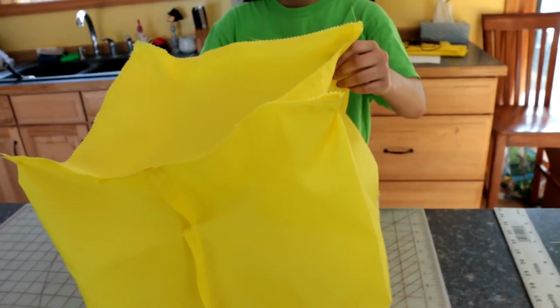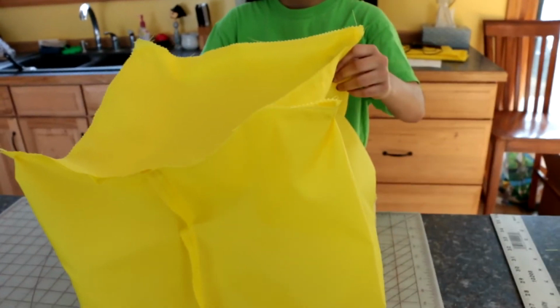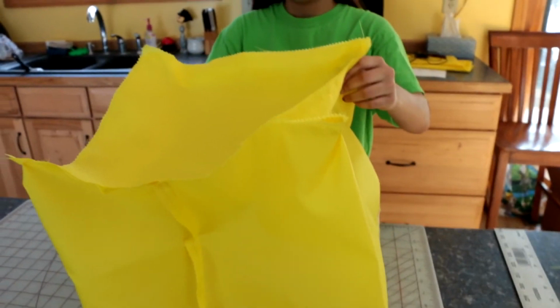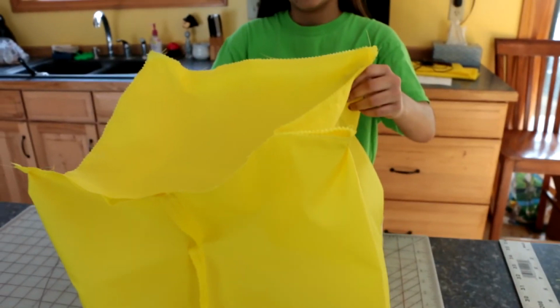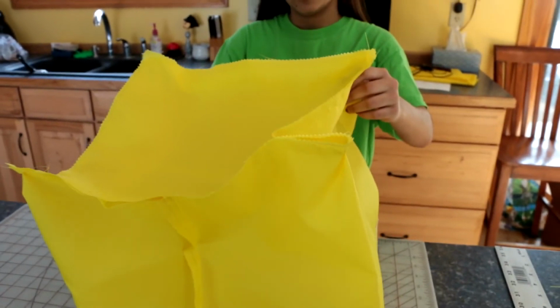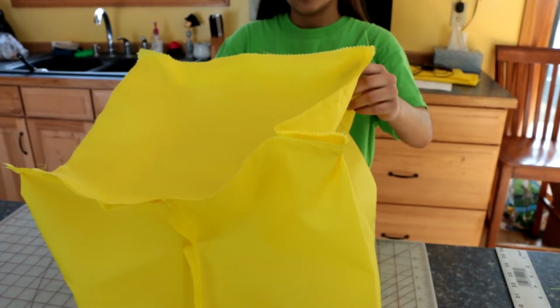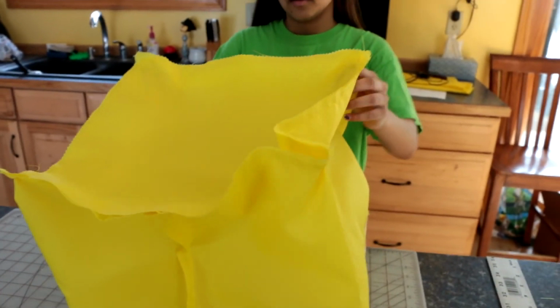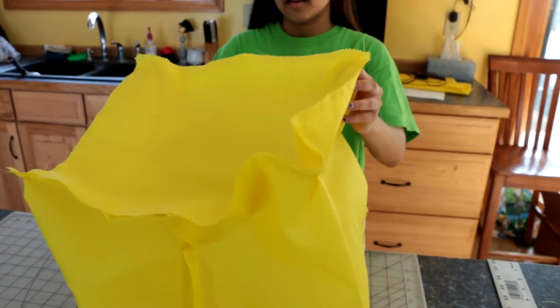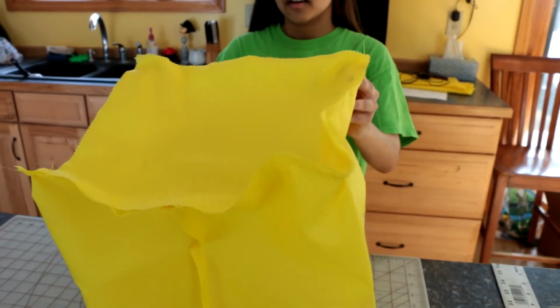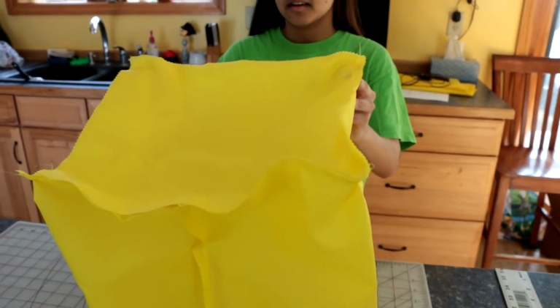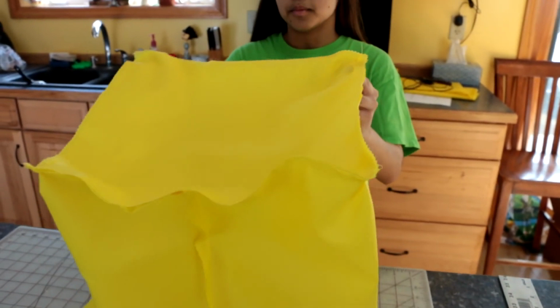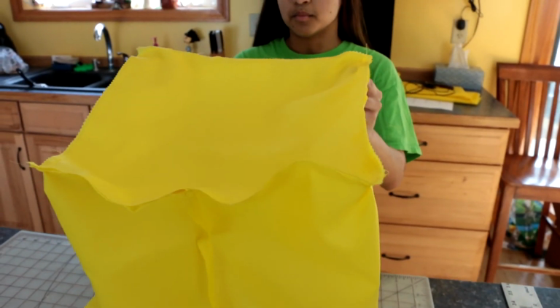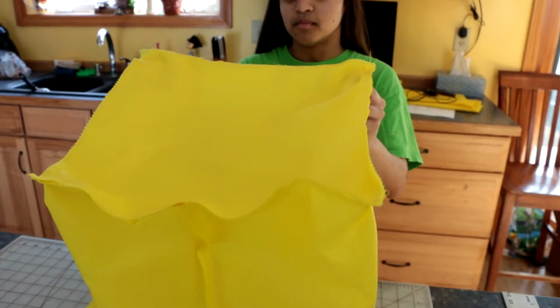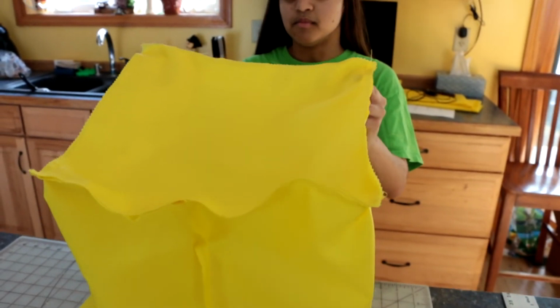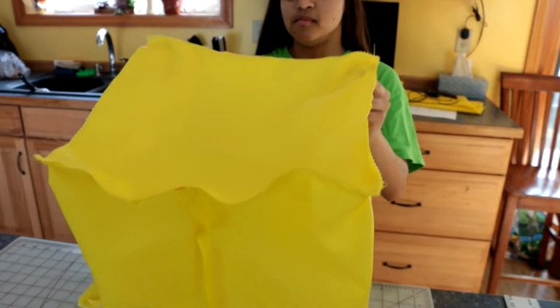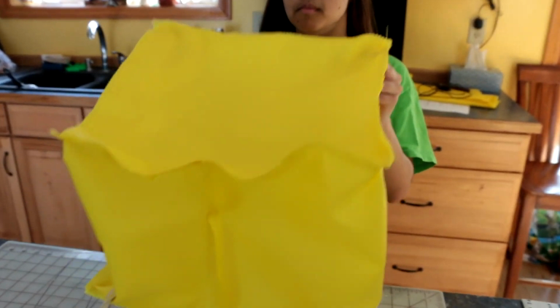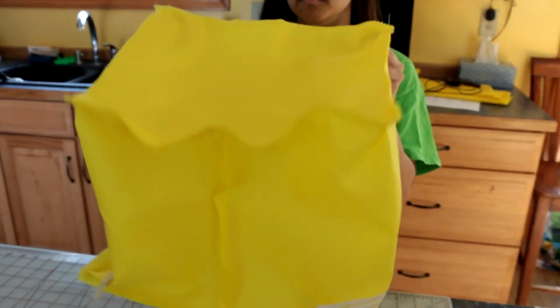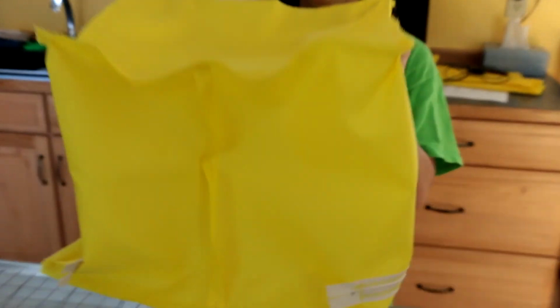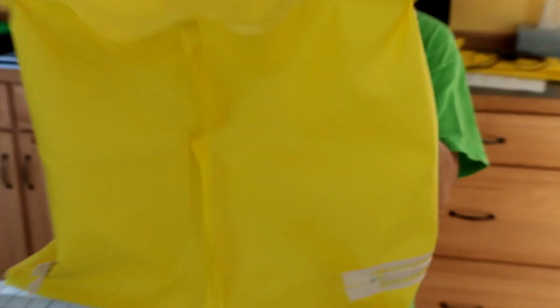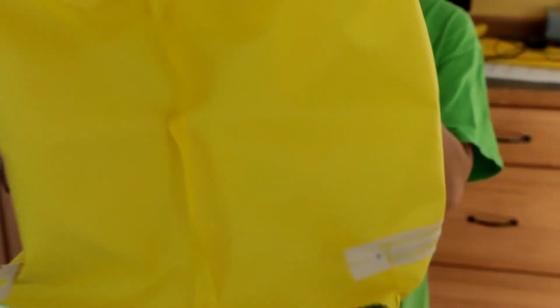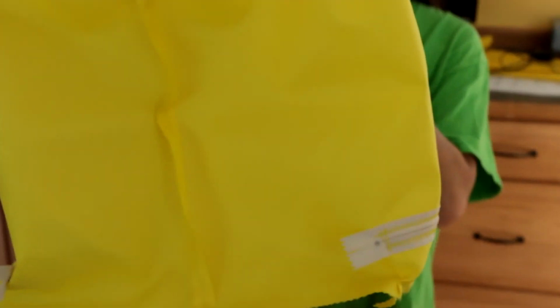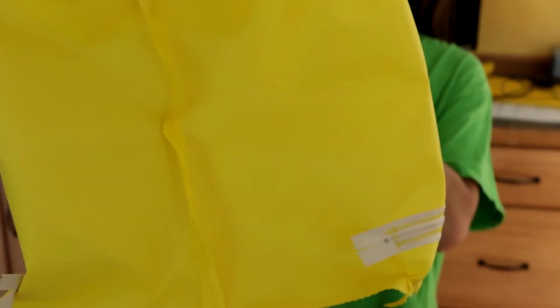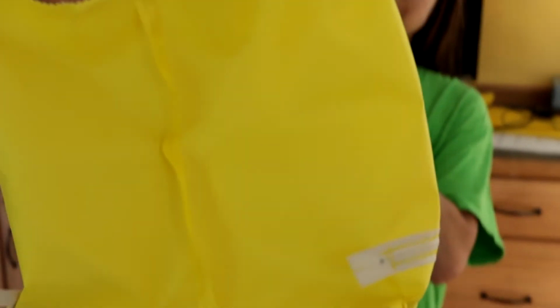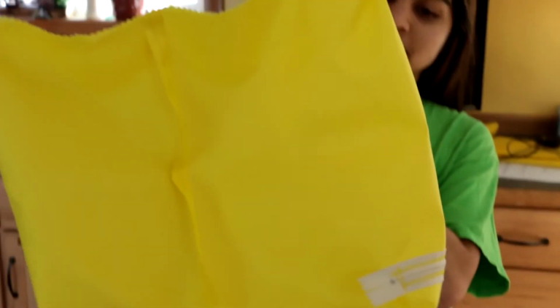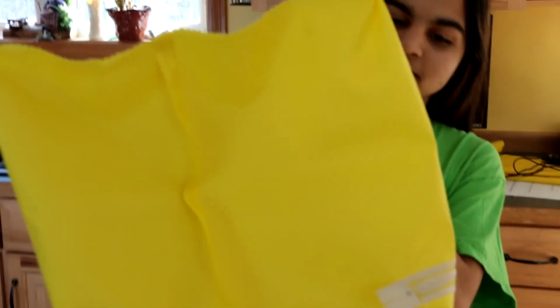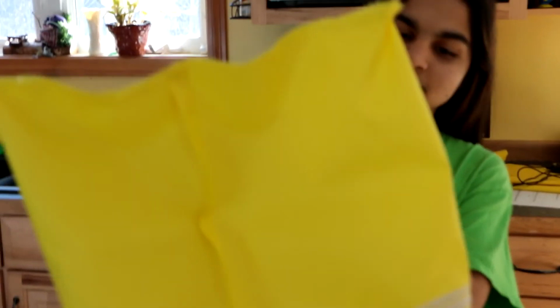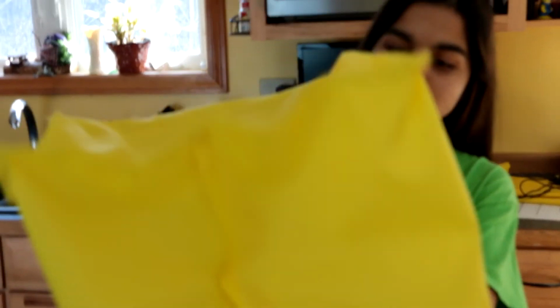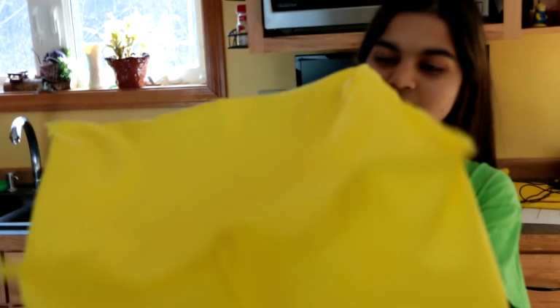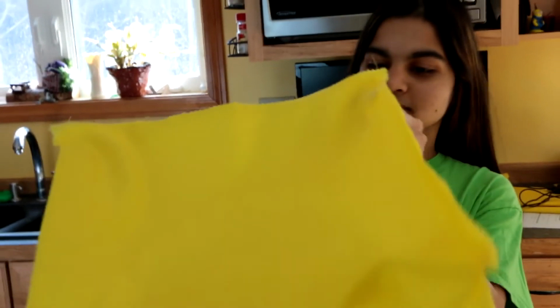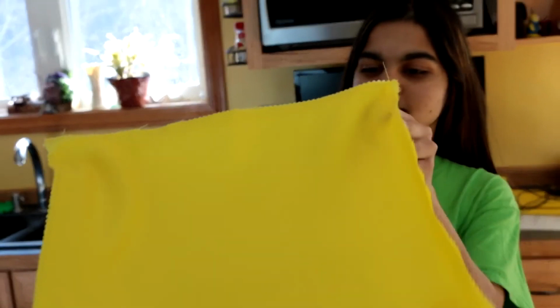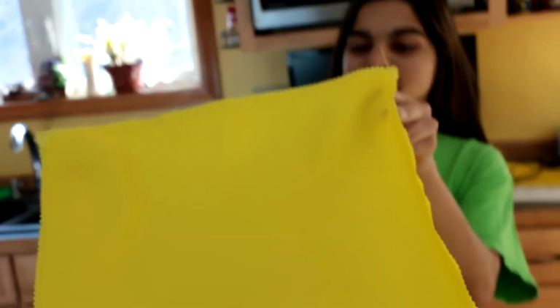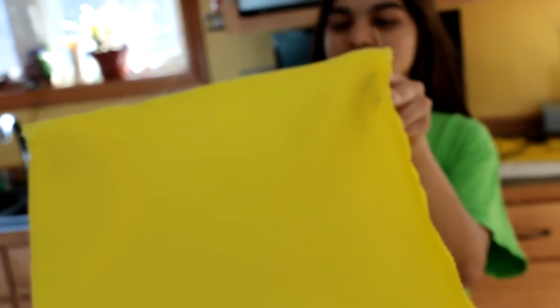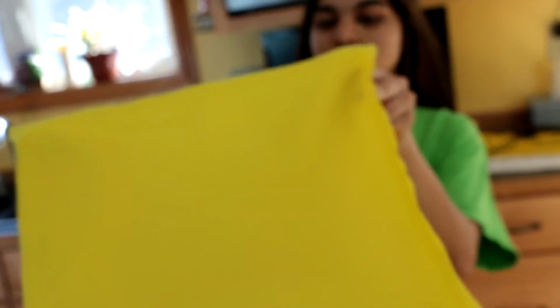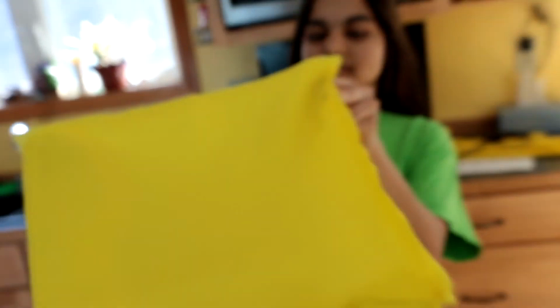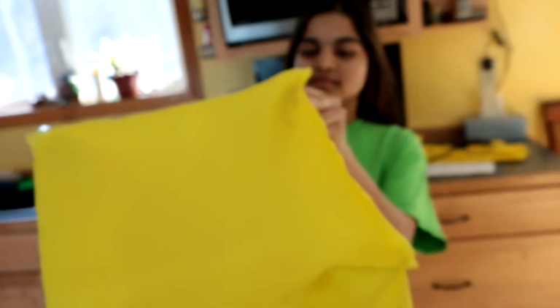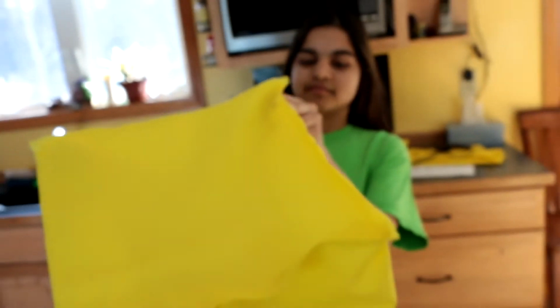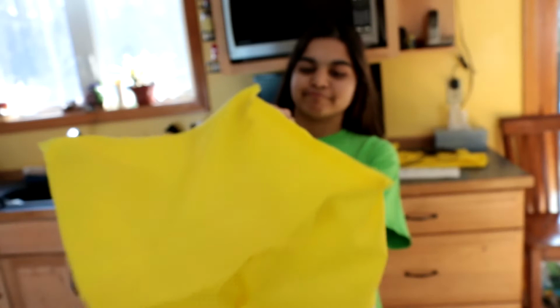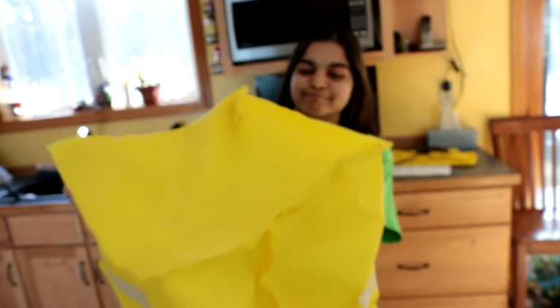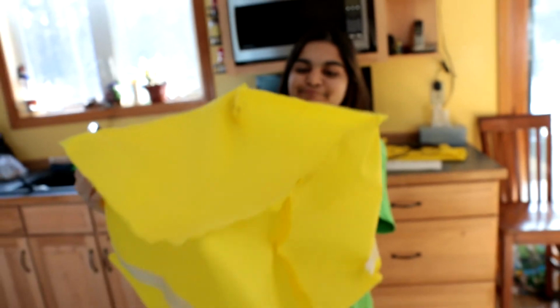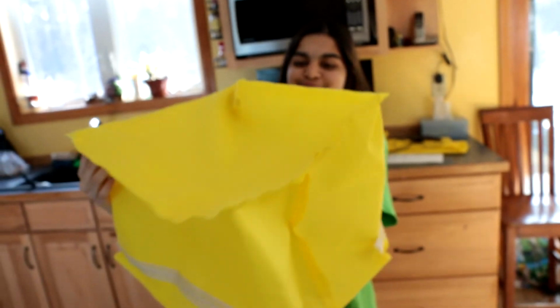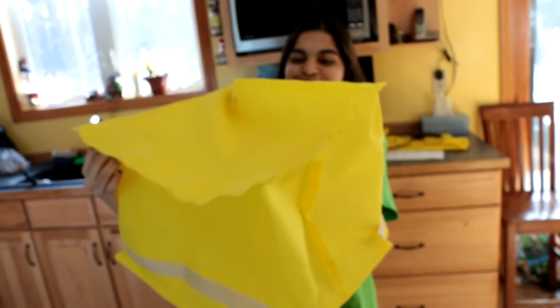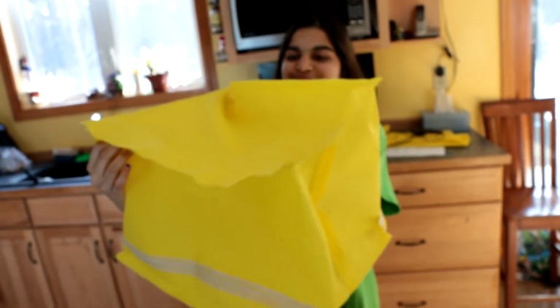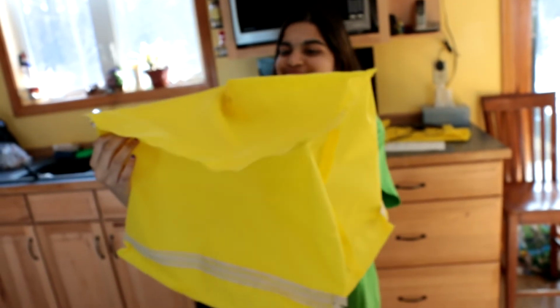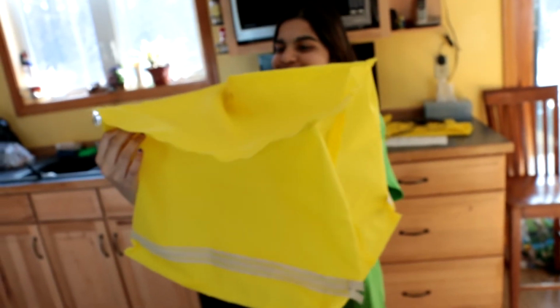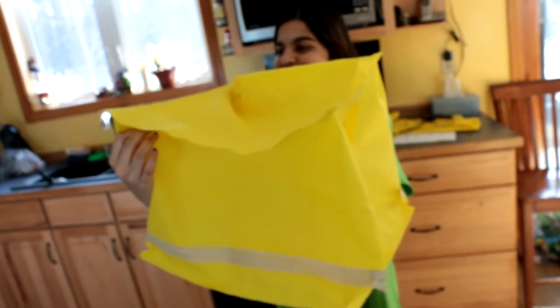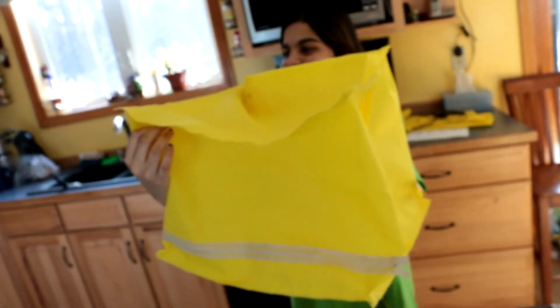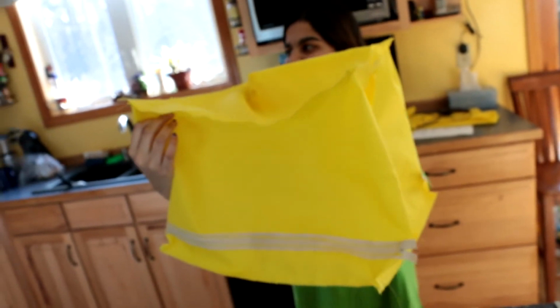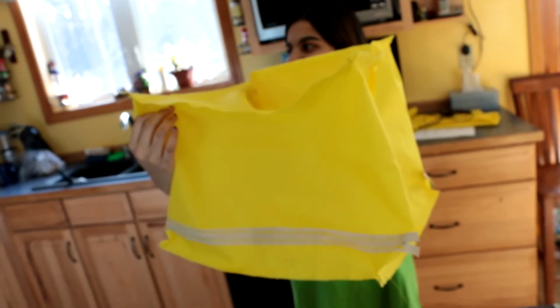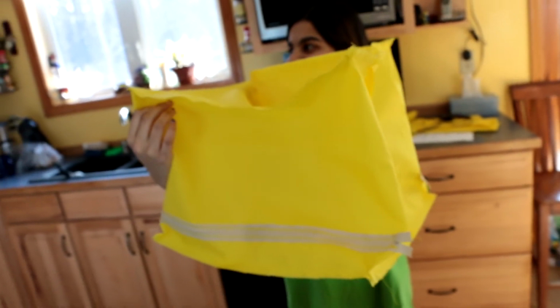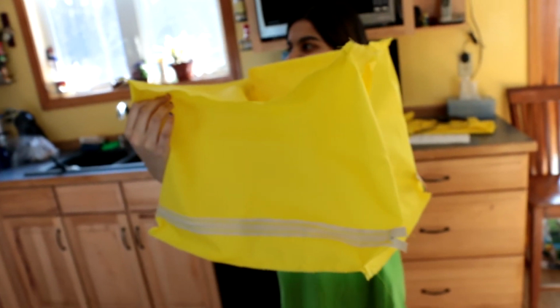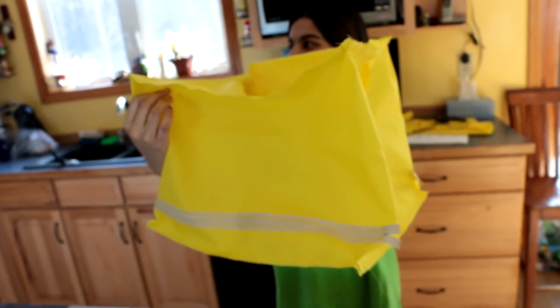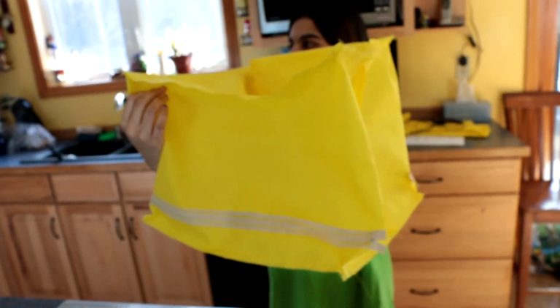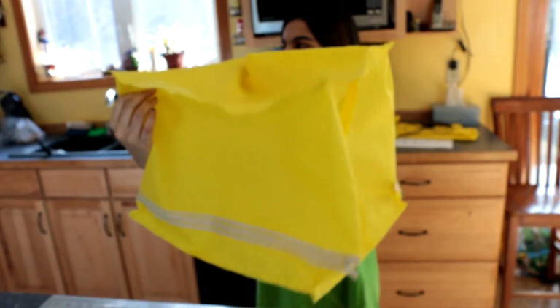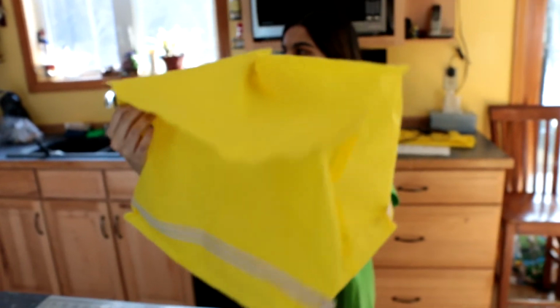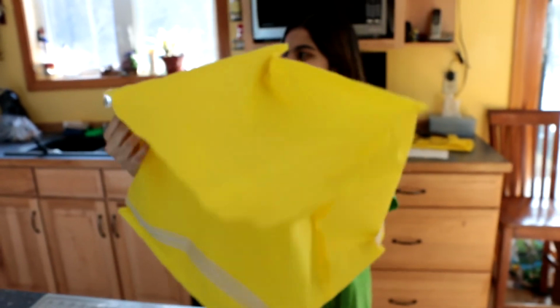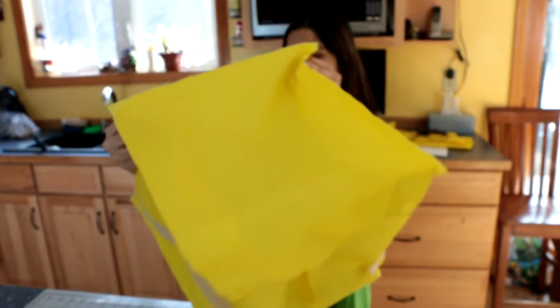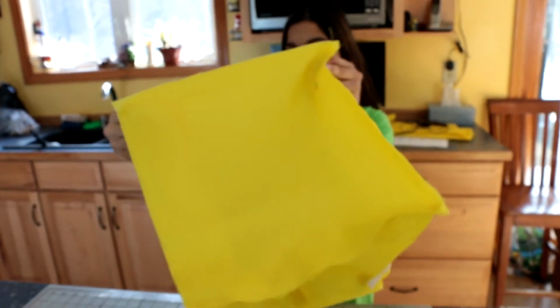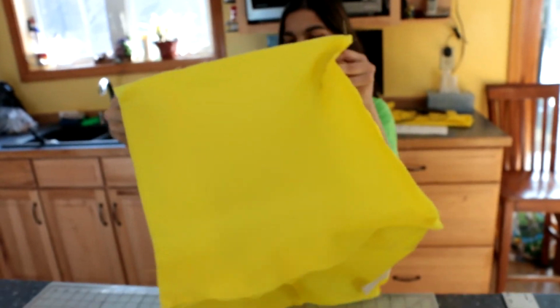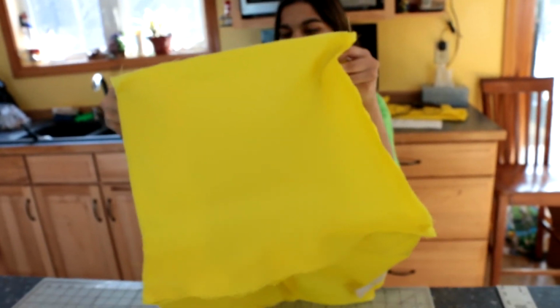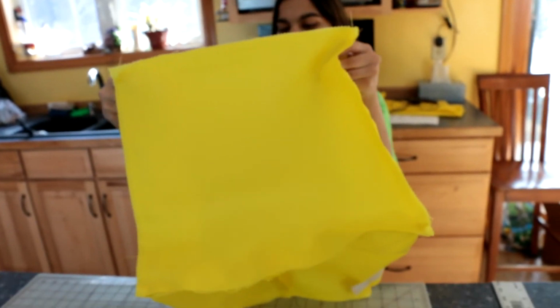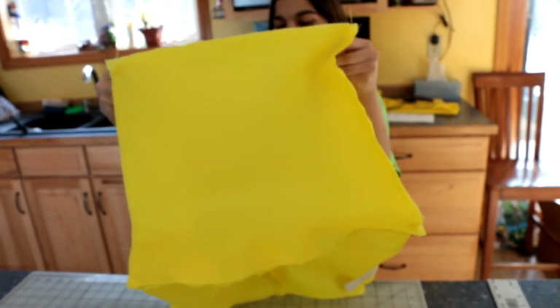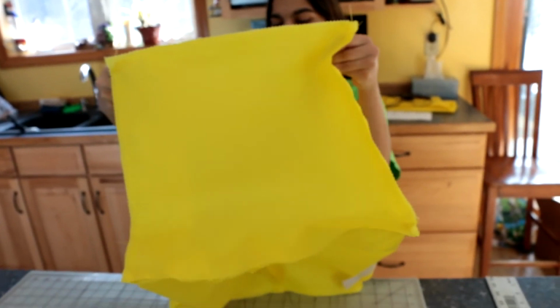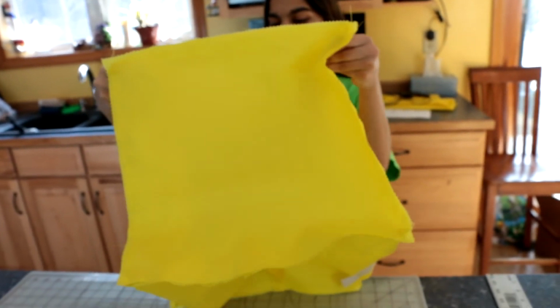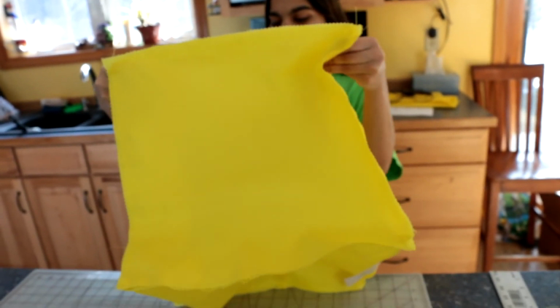Lastly, turn right side out and unzip completely to insert your milk crate.